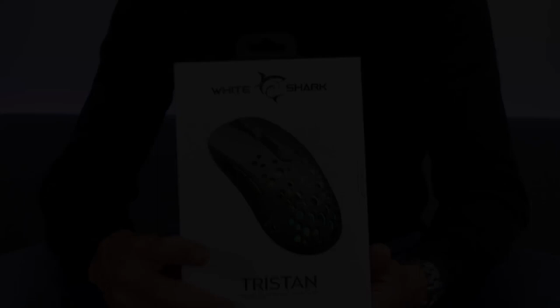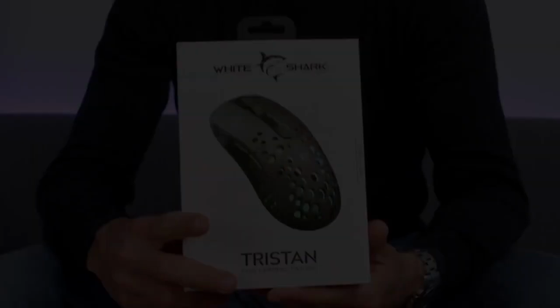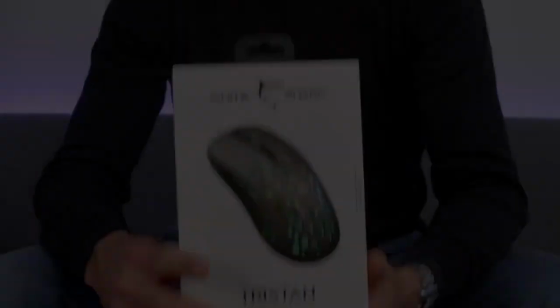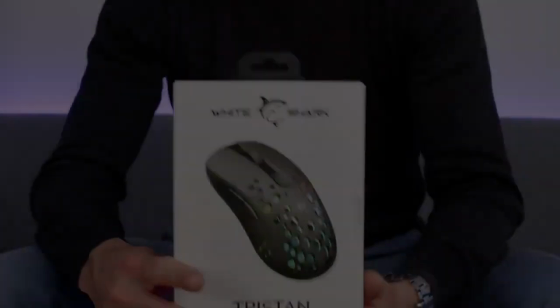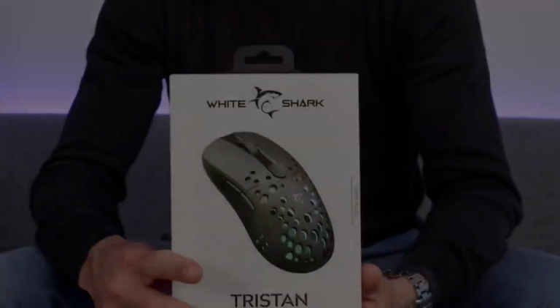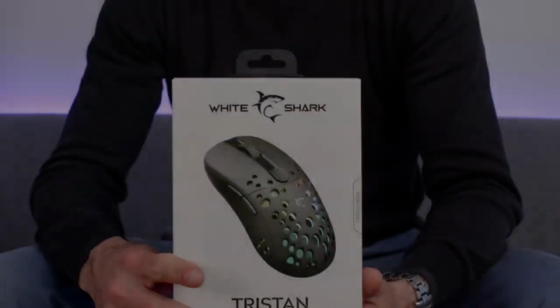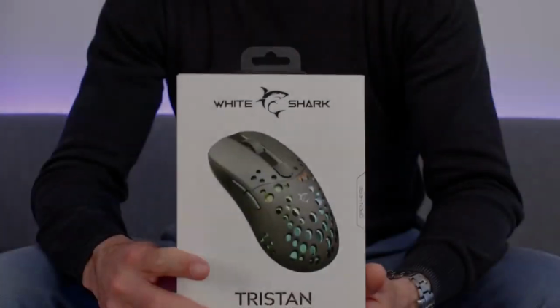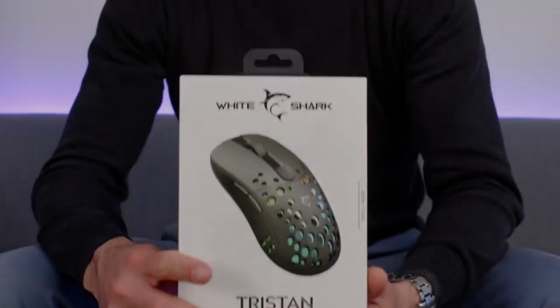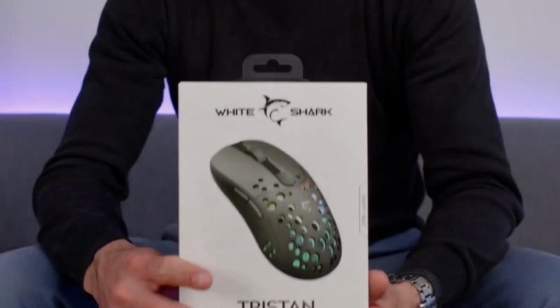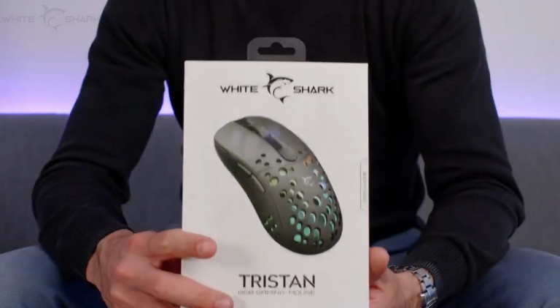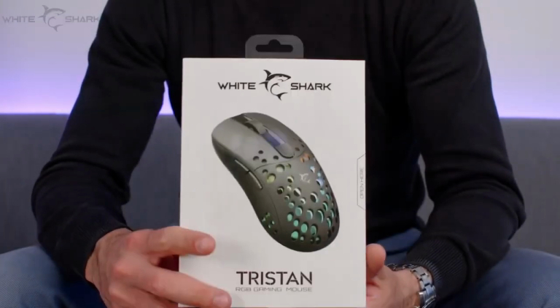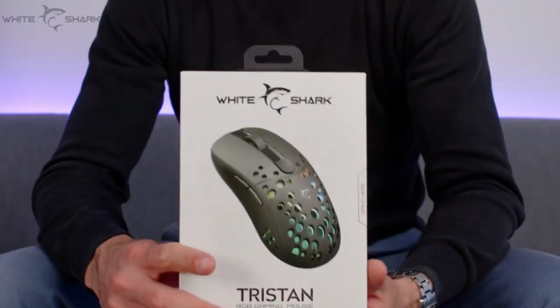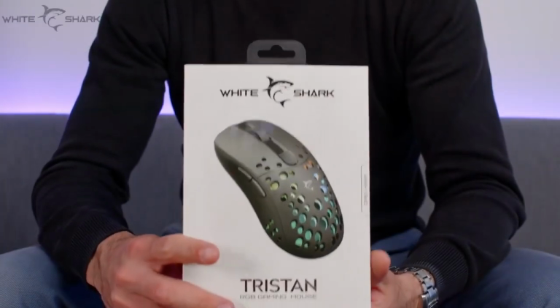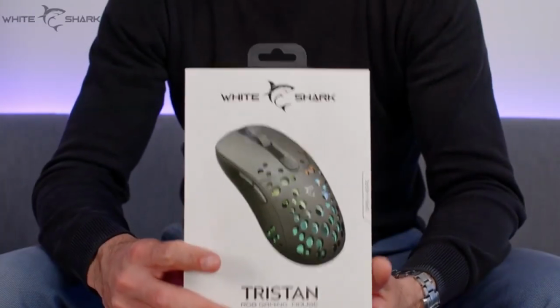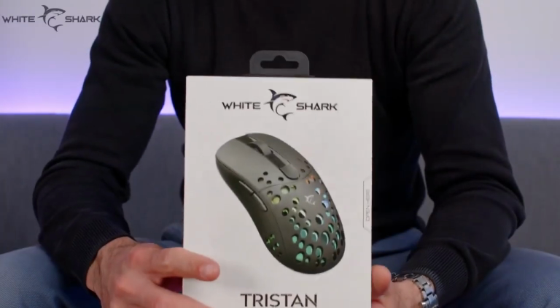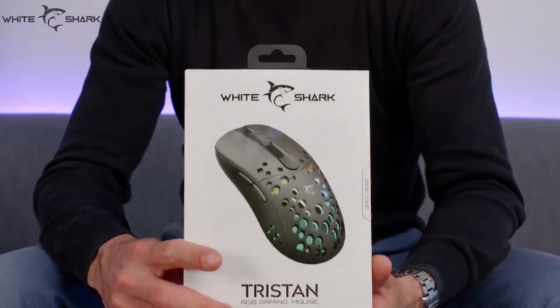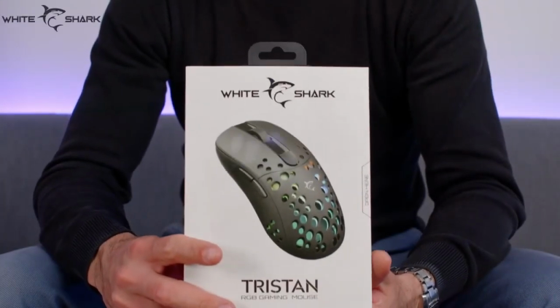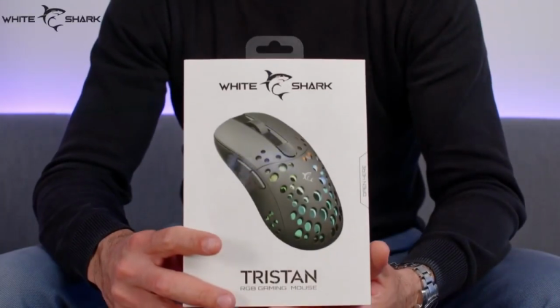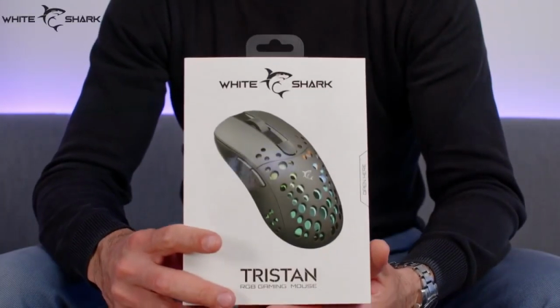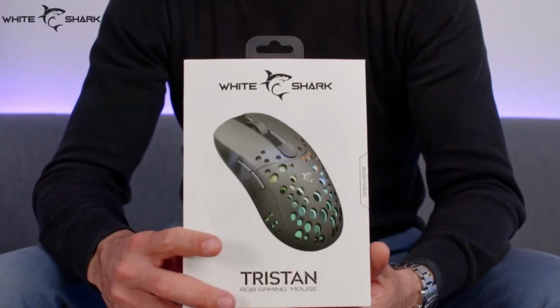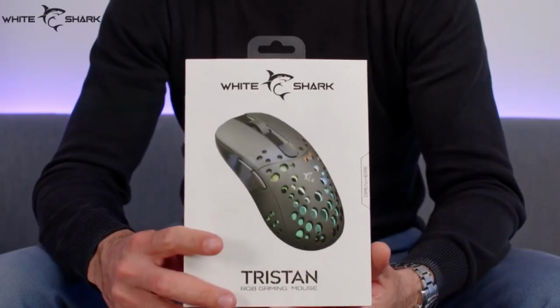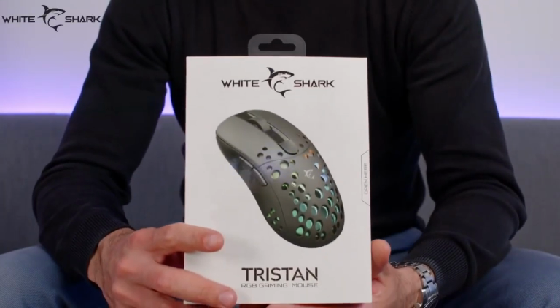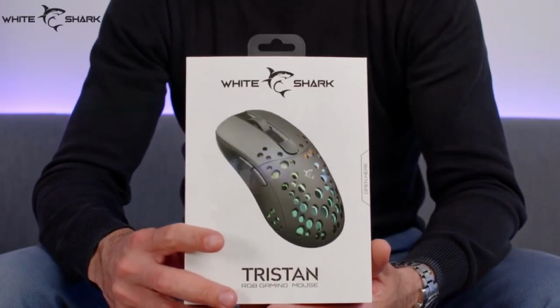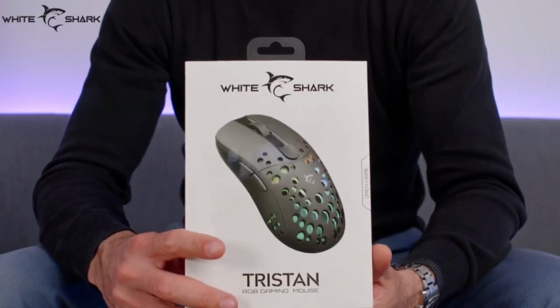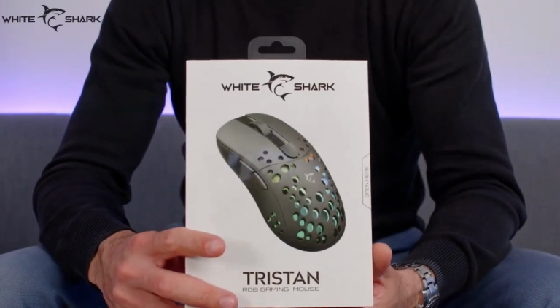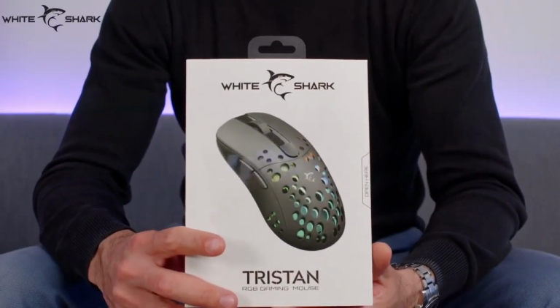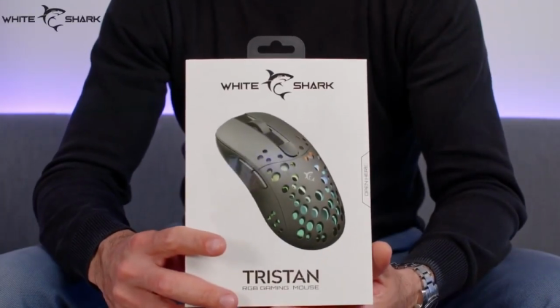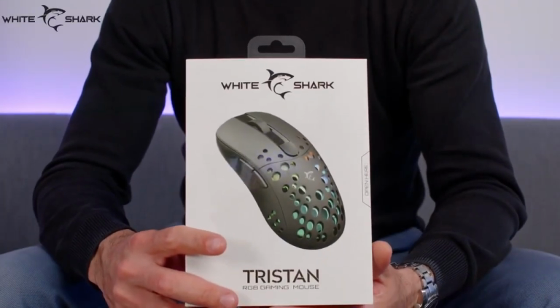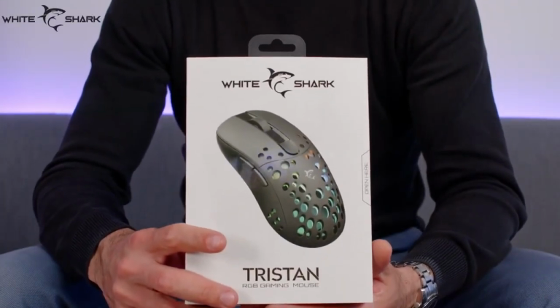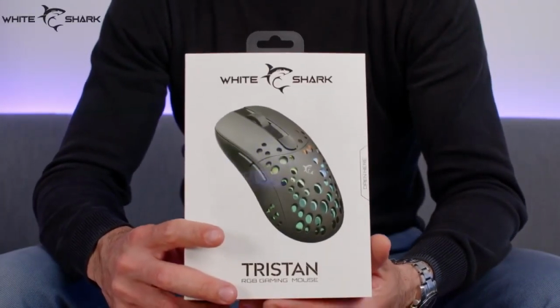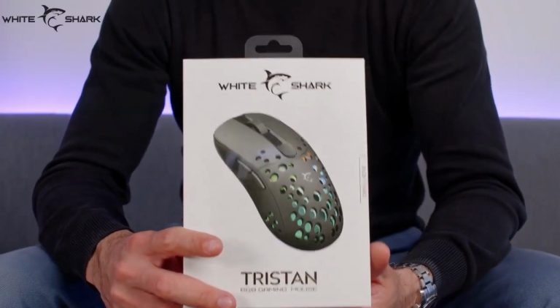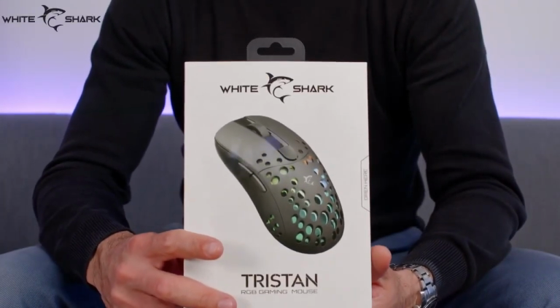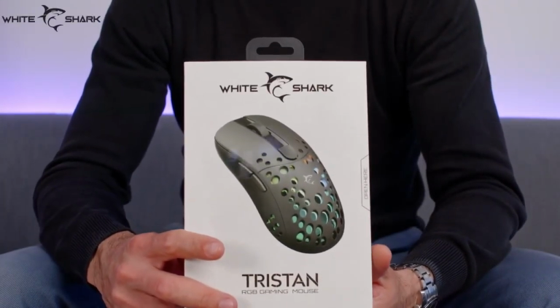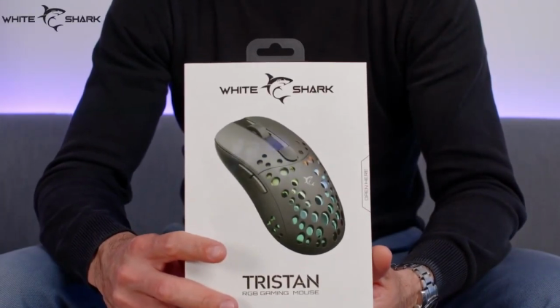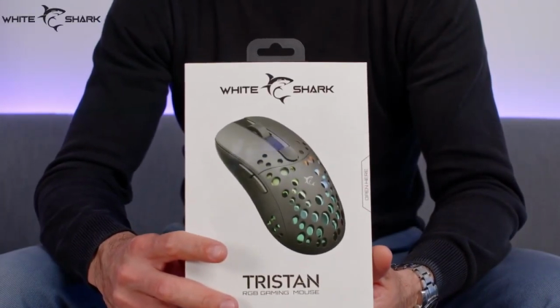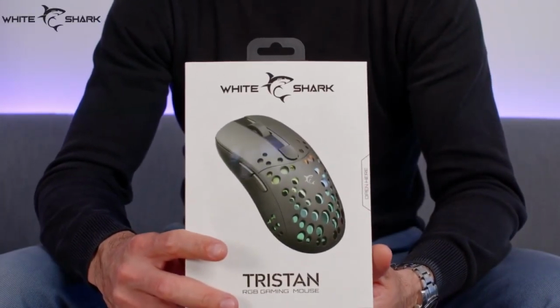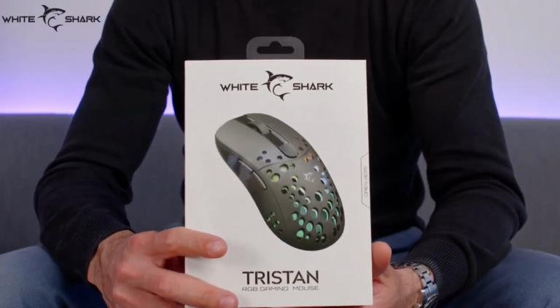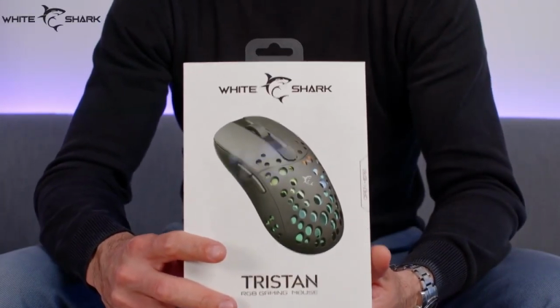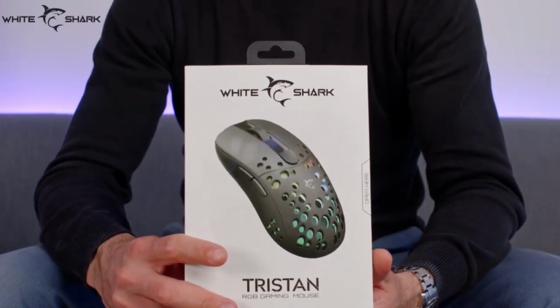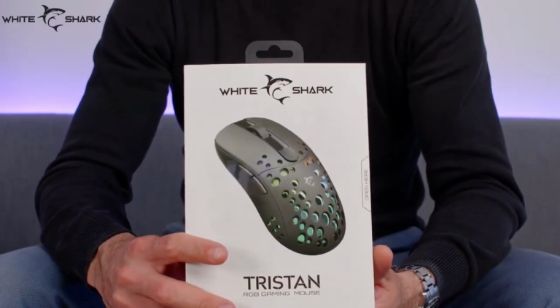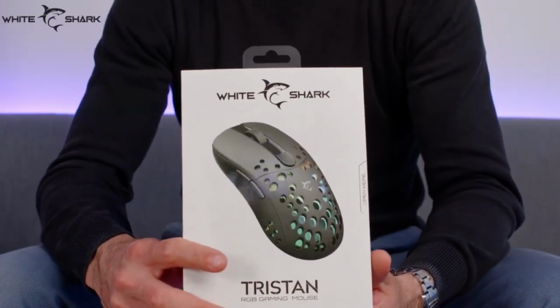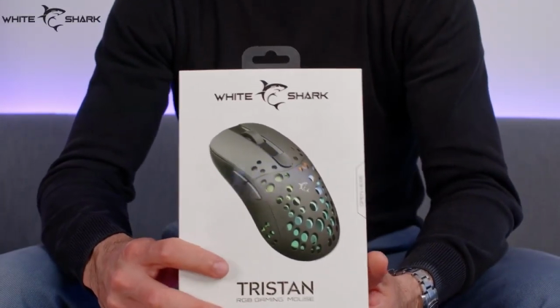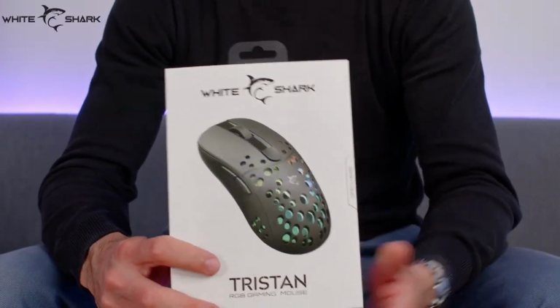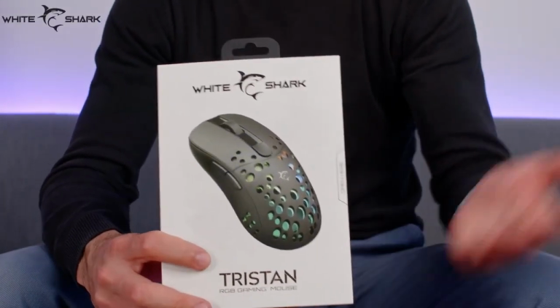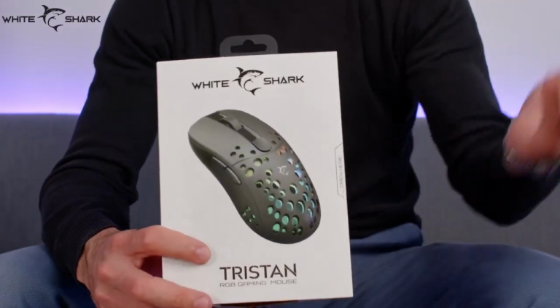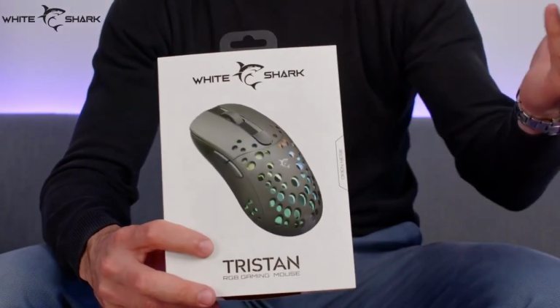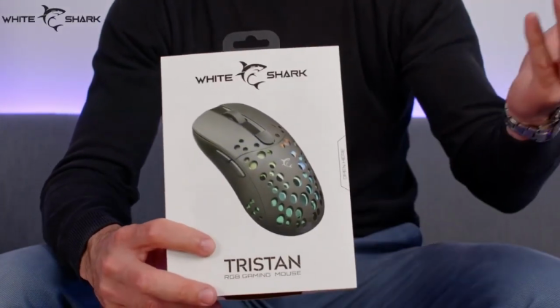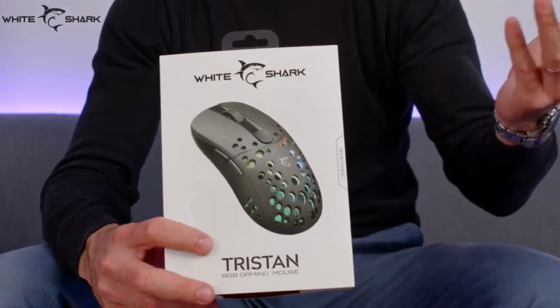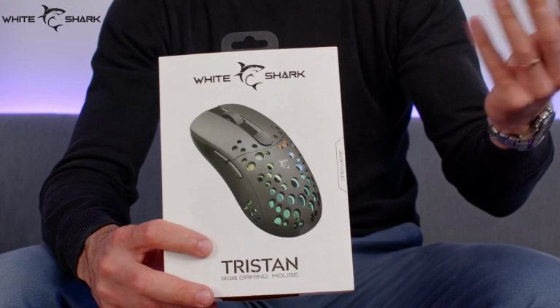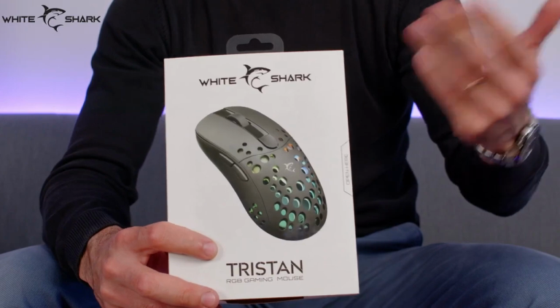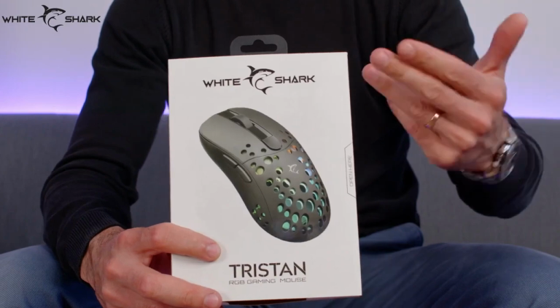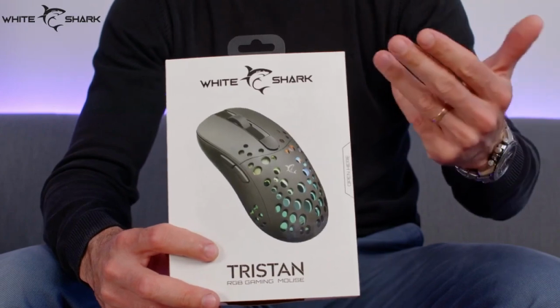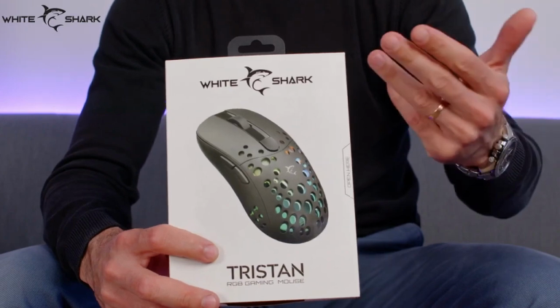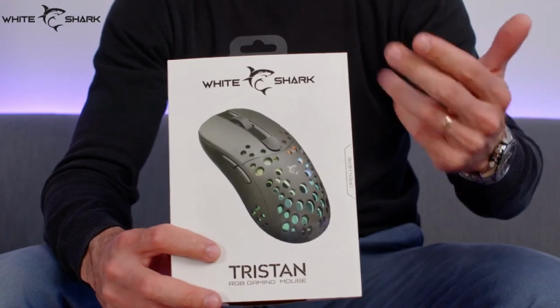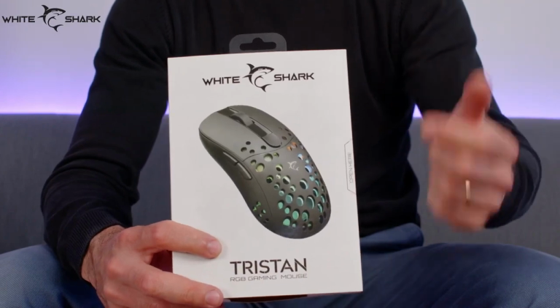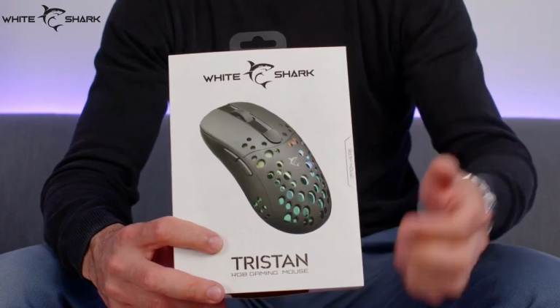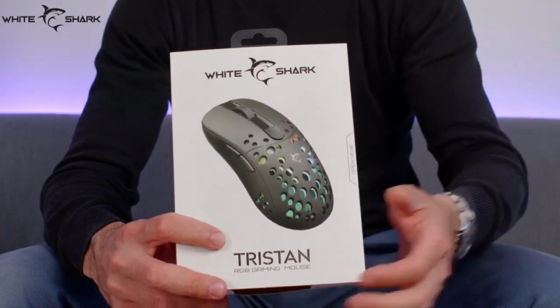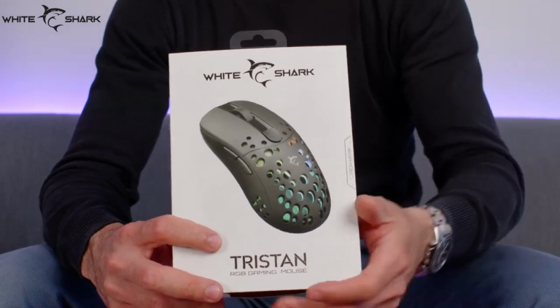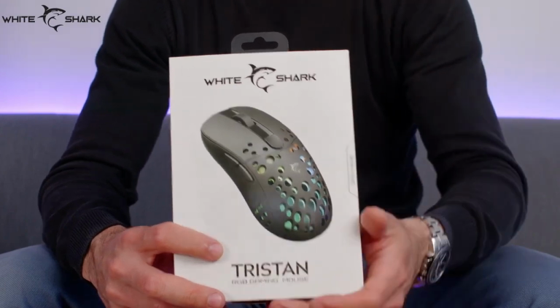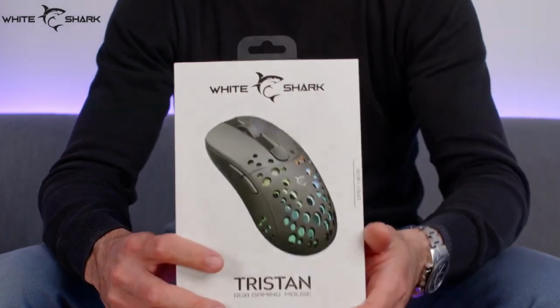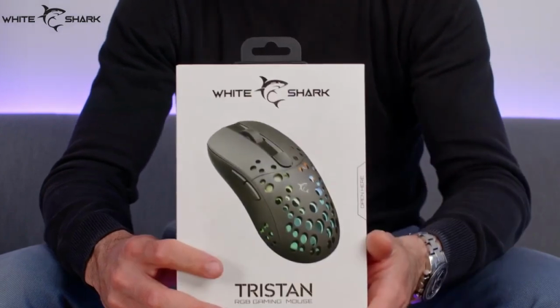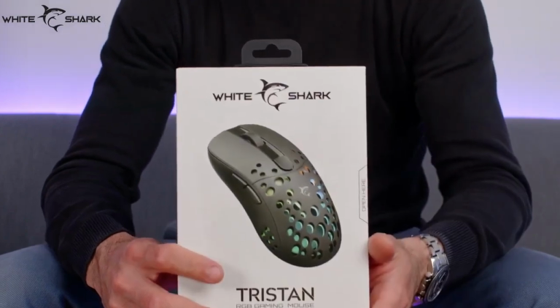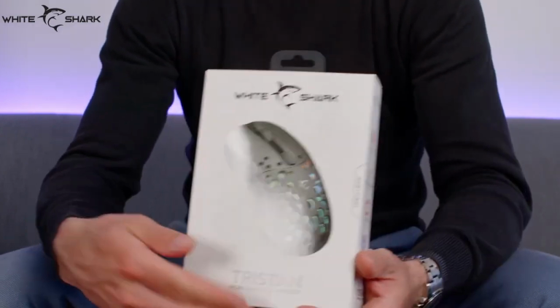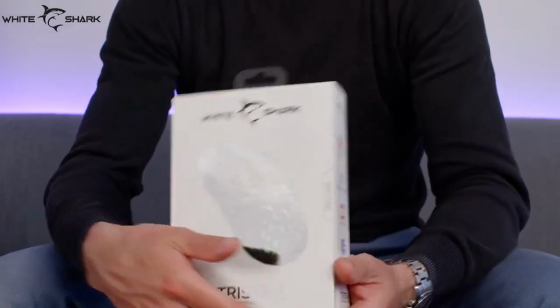It was about time we visit something else from our range, and today we're going to talk about the White Shark Tristan Gaming Mouse.